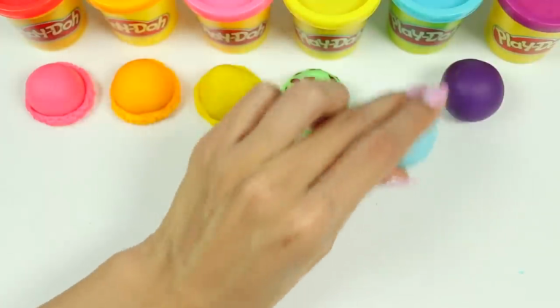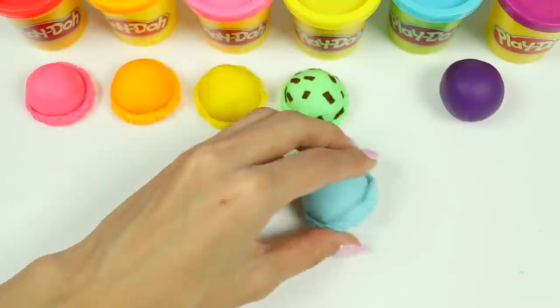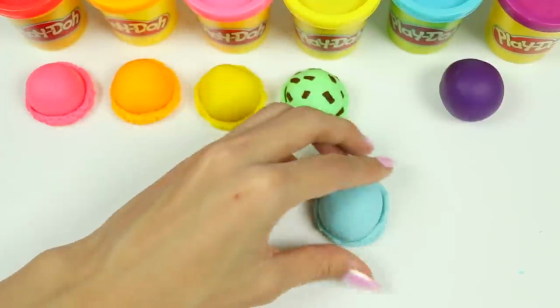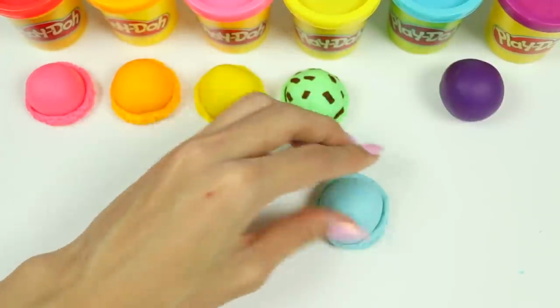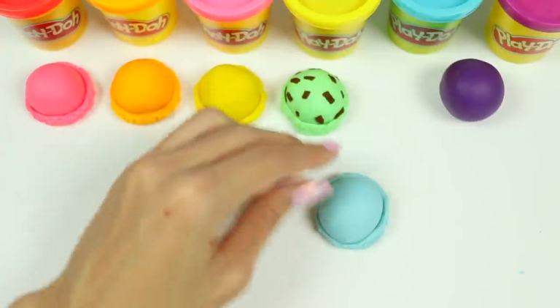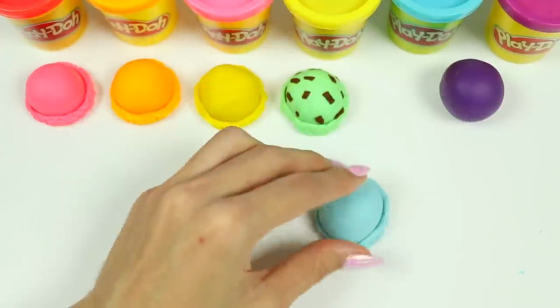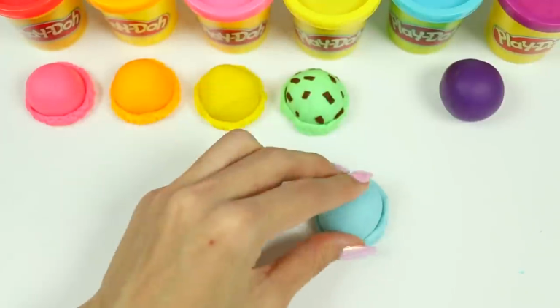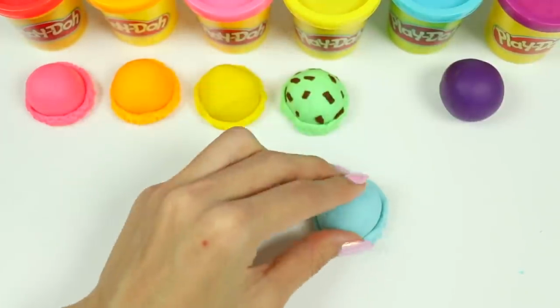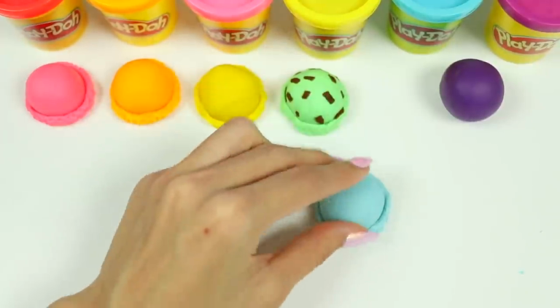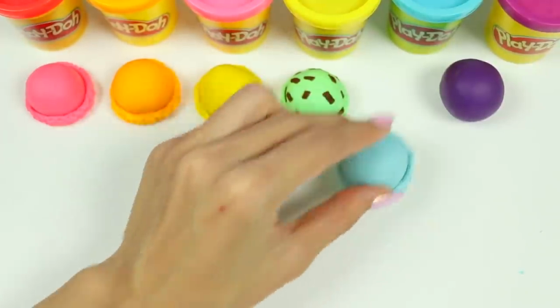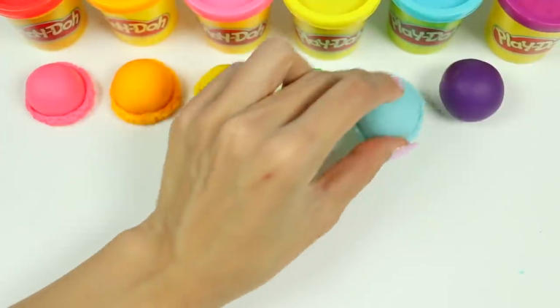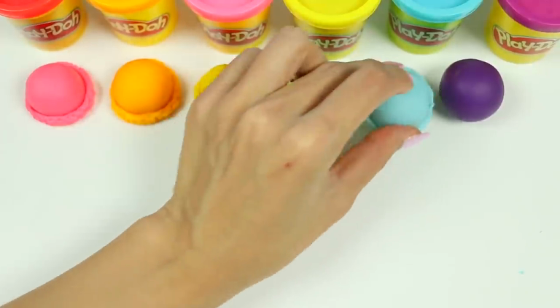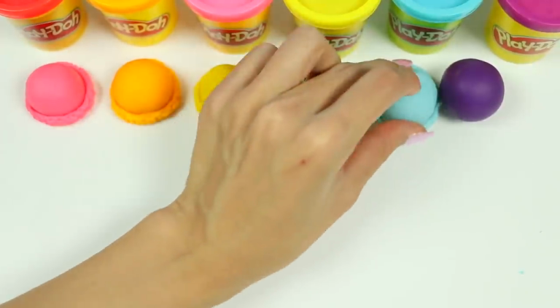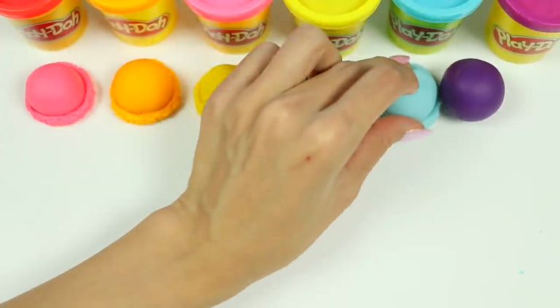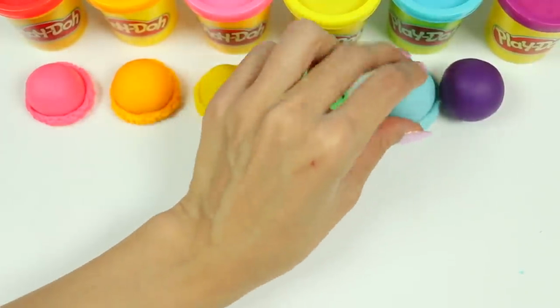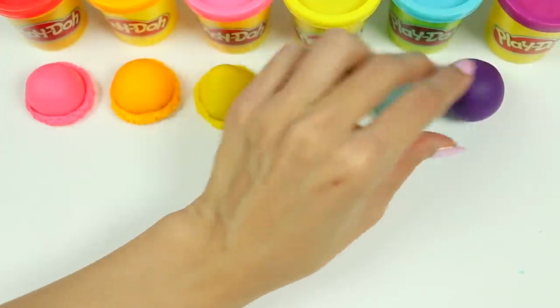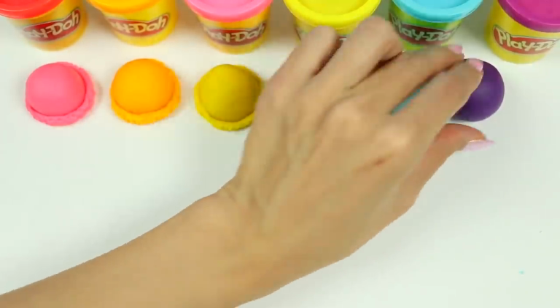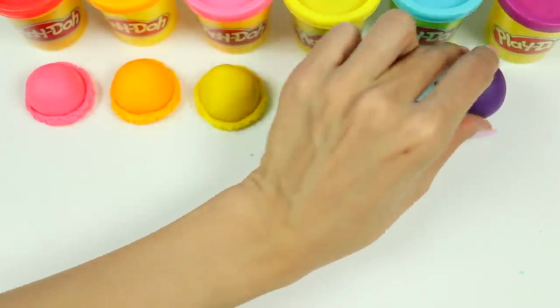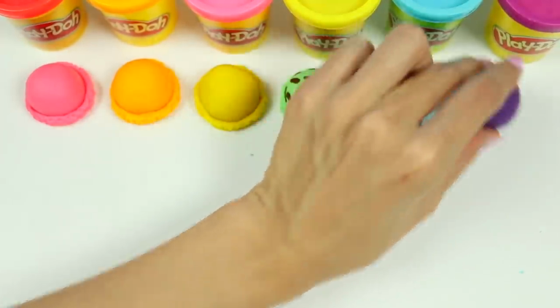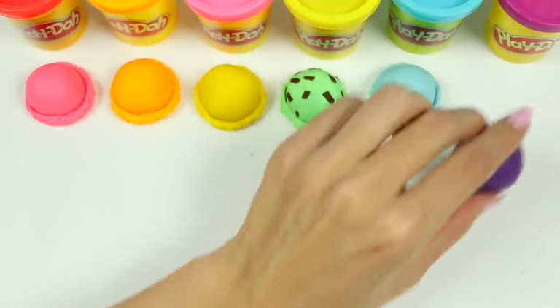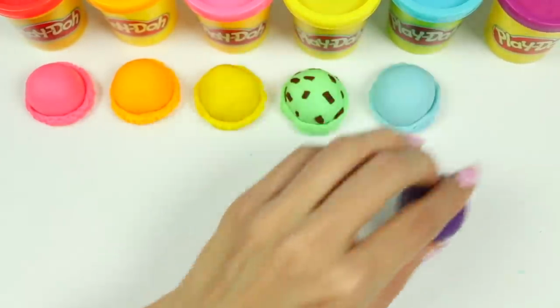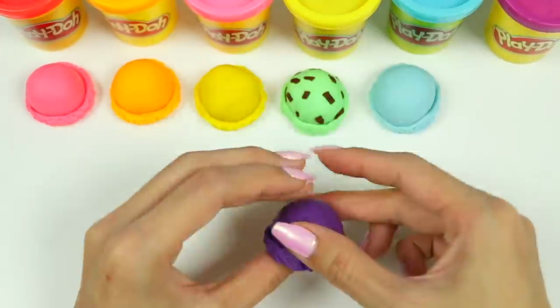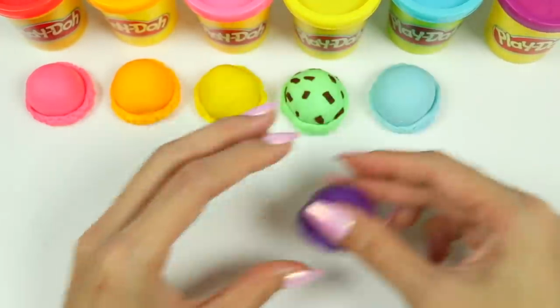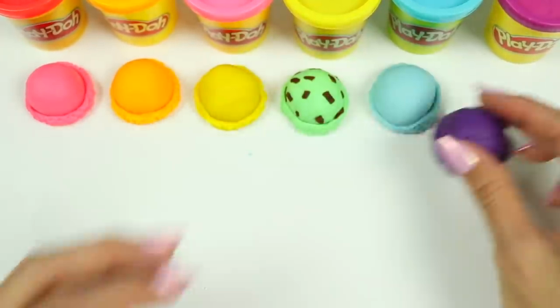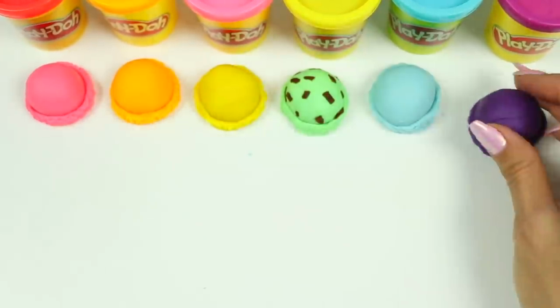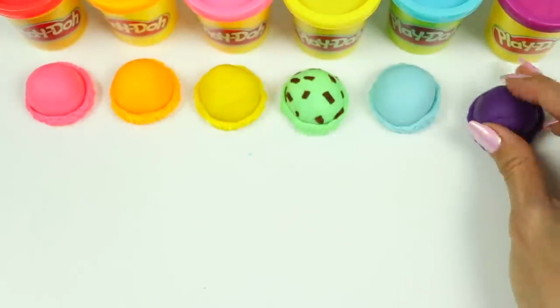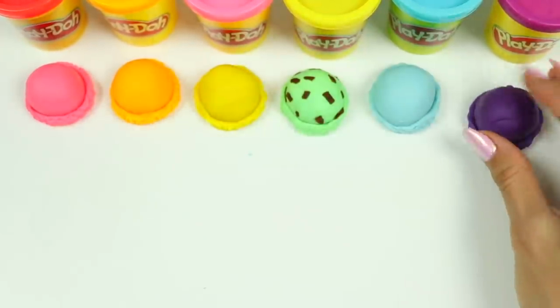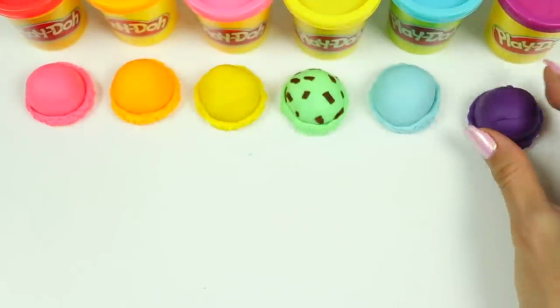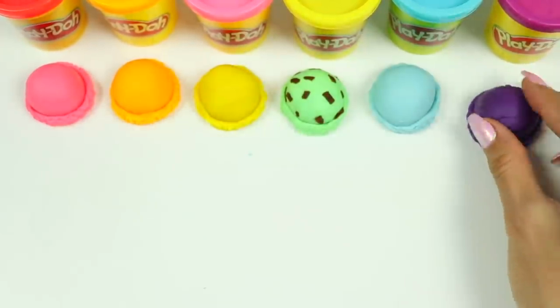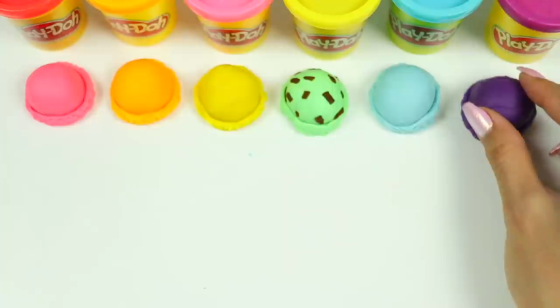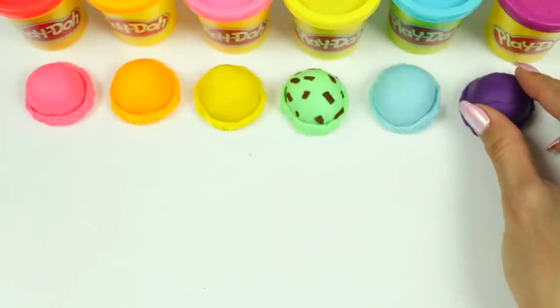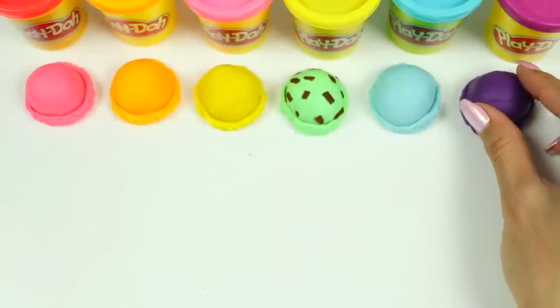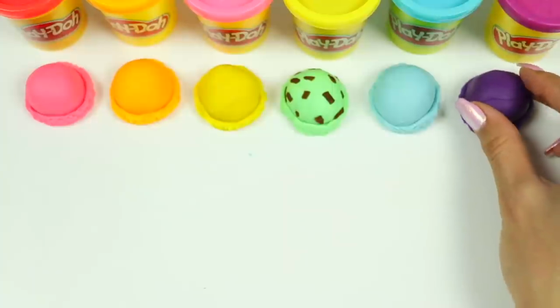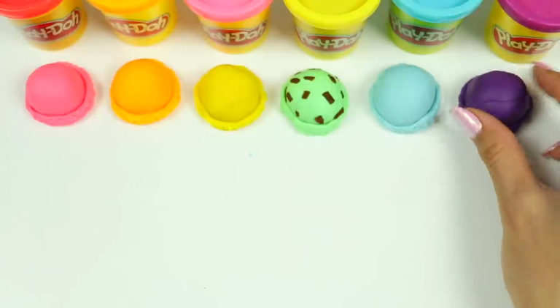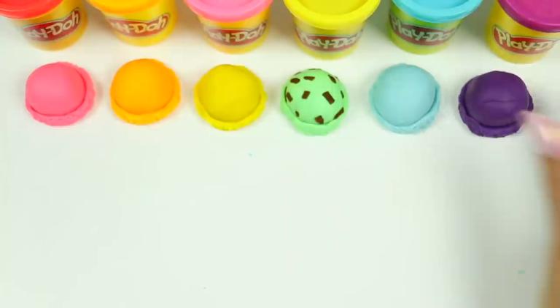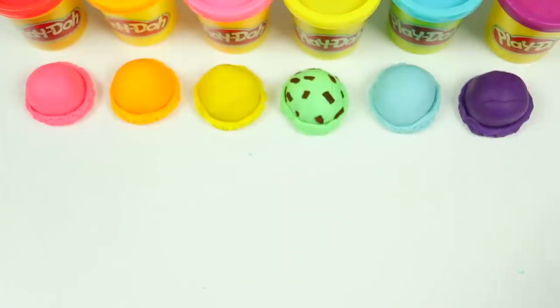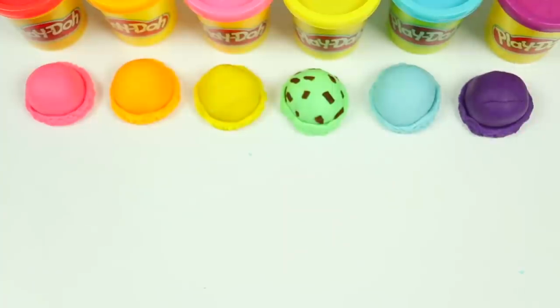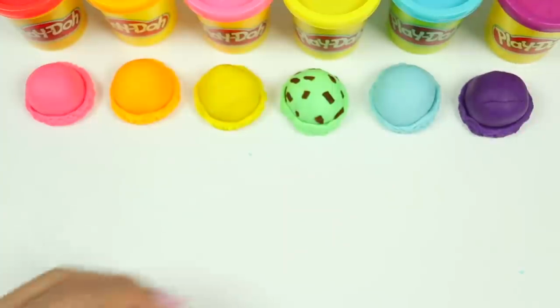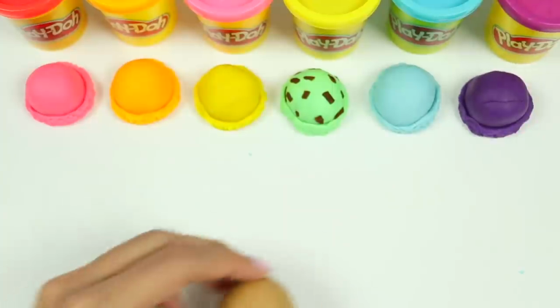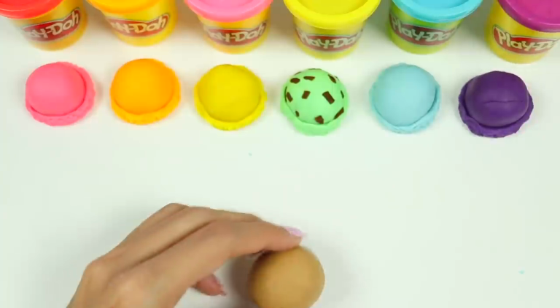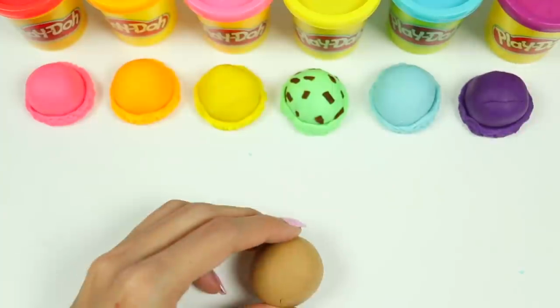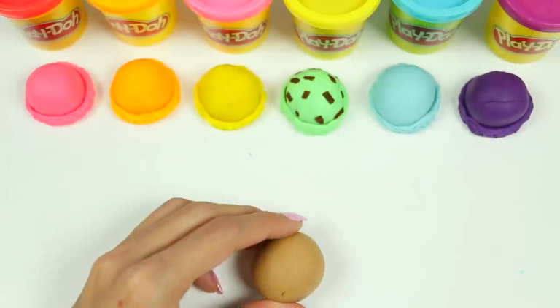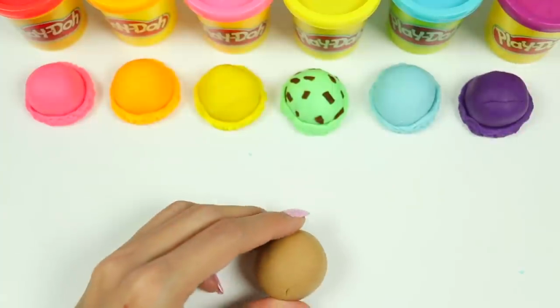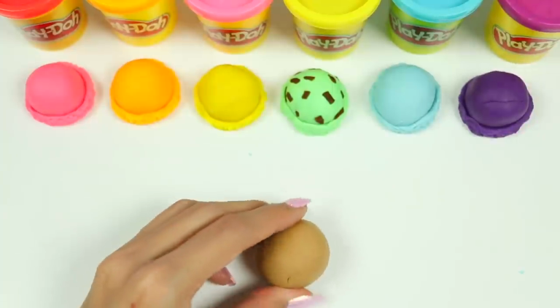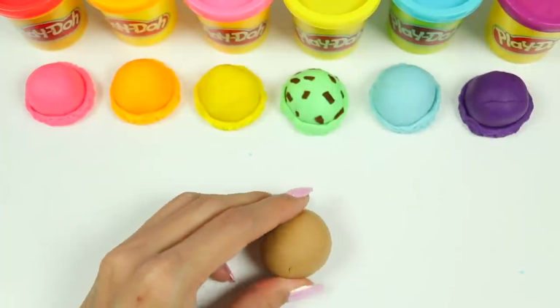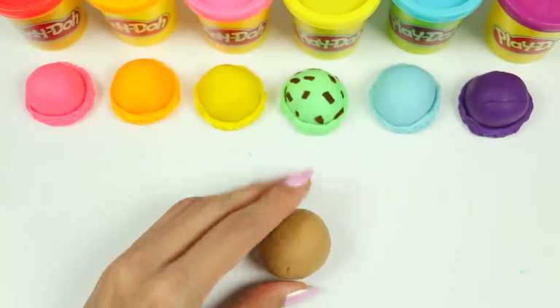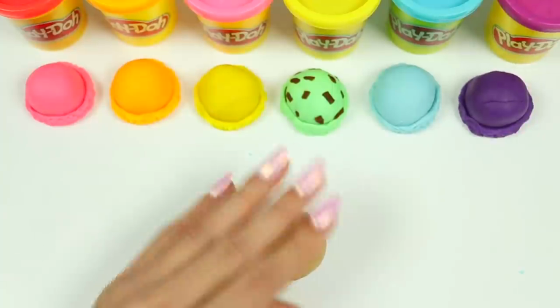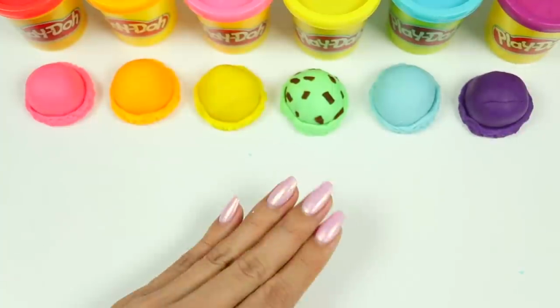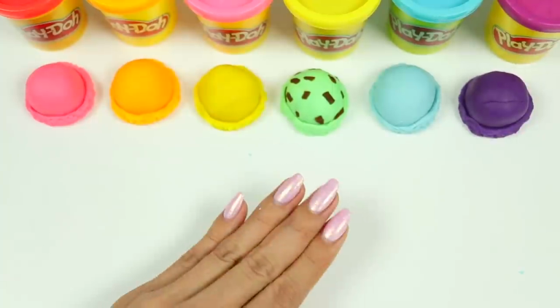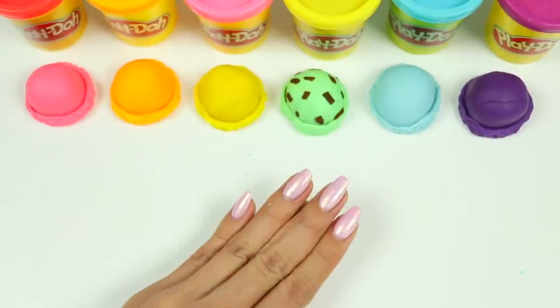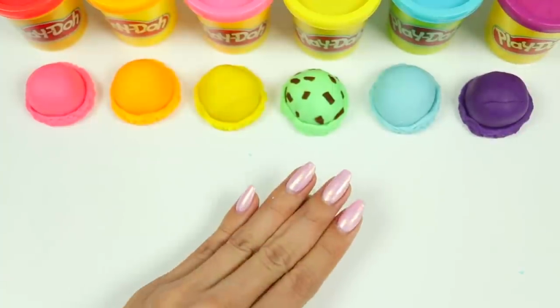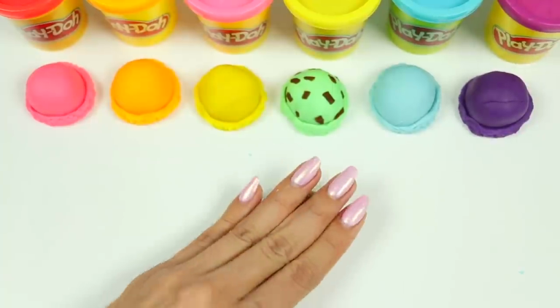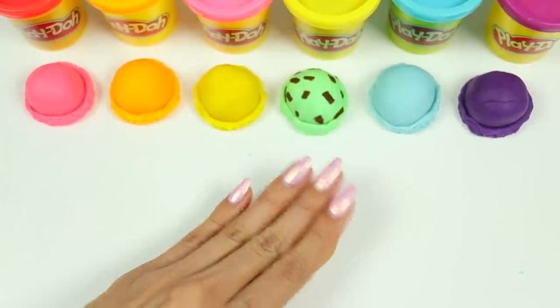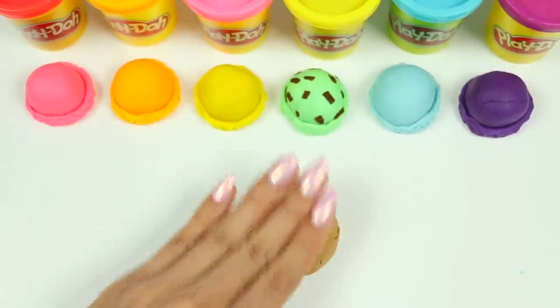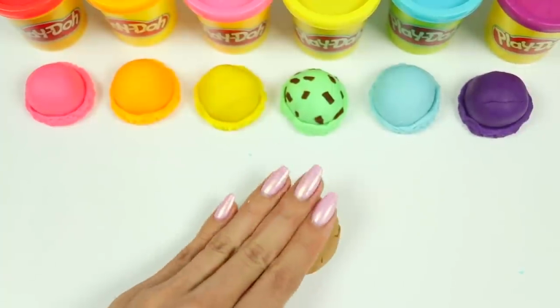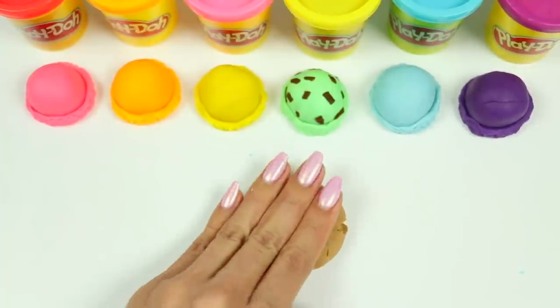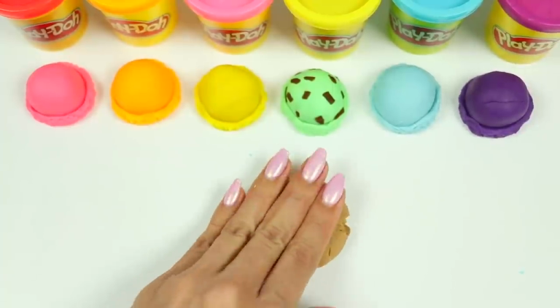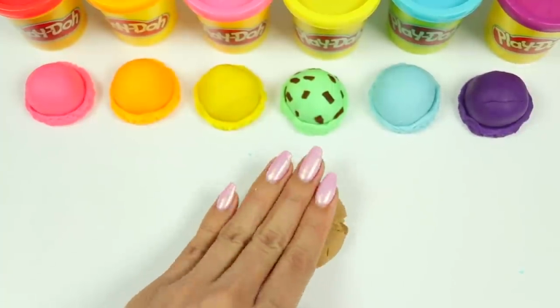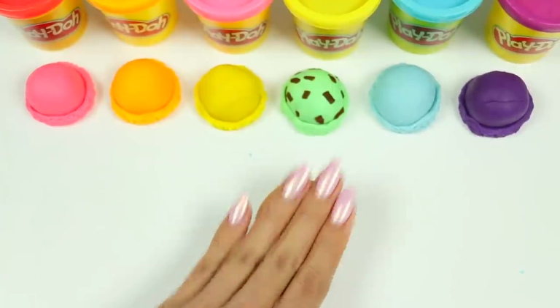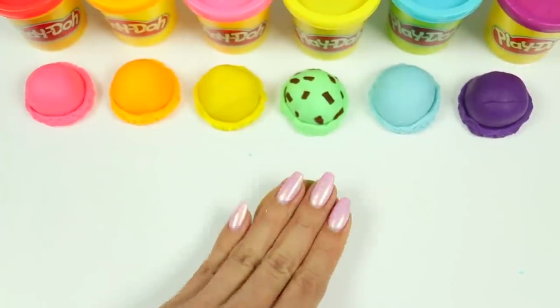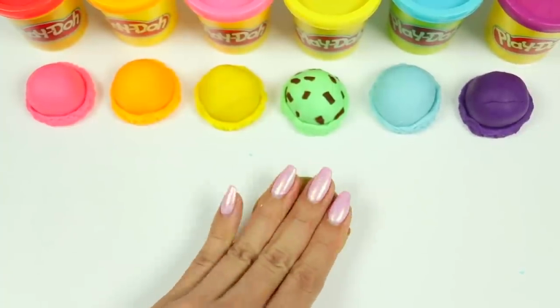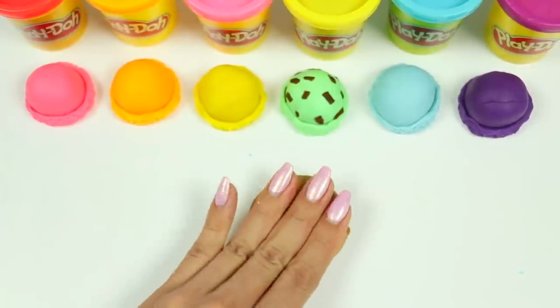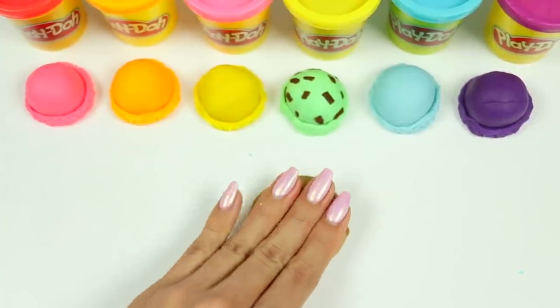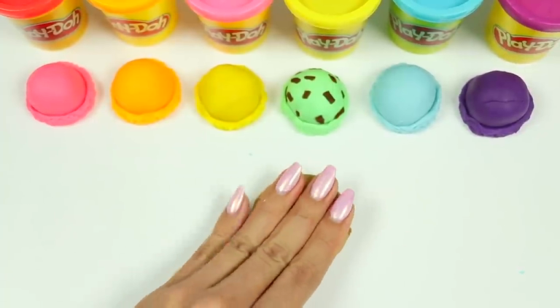And here's blue and purple! Let's work on the ice cream cone. I'll roll out some tan Play-Doh.